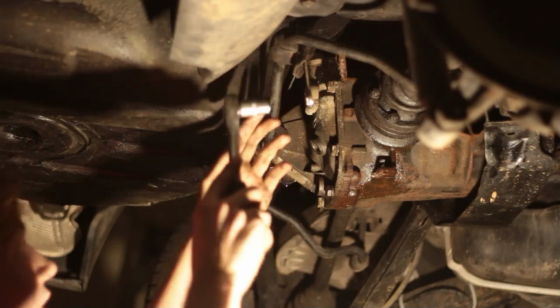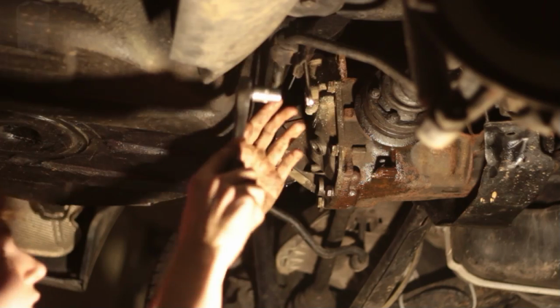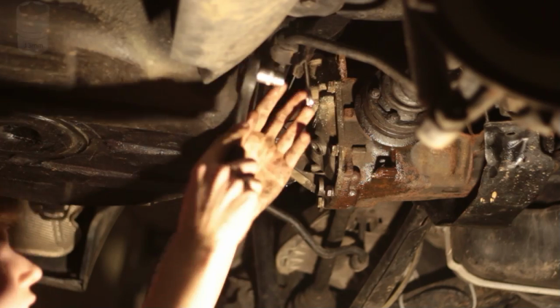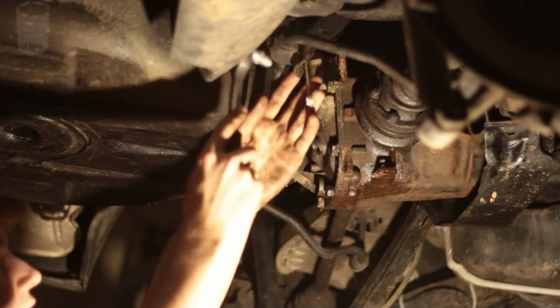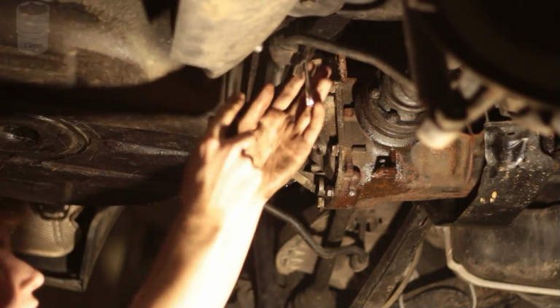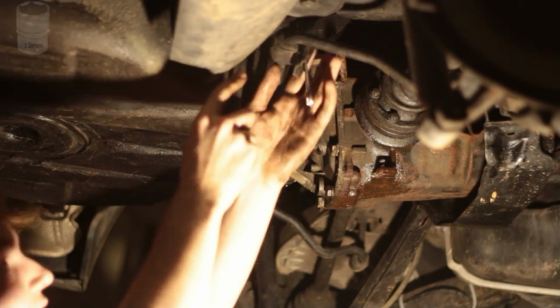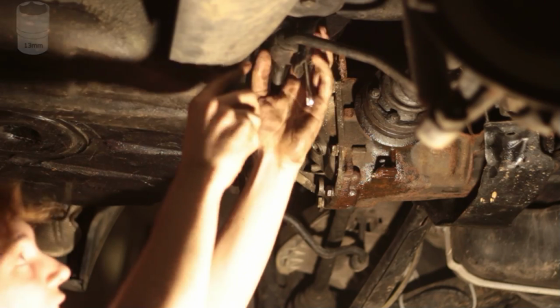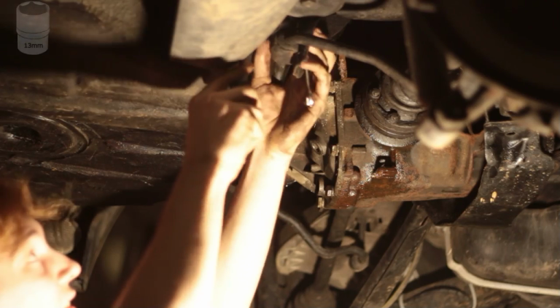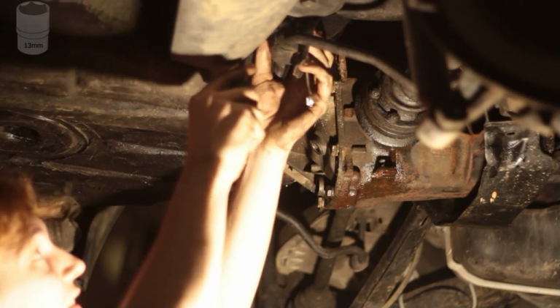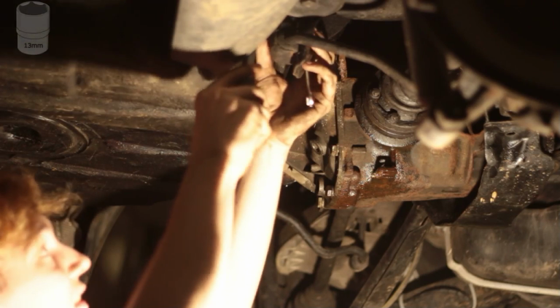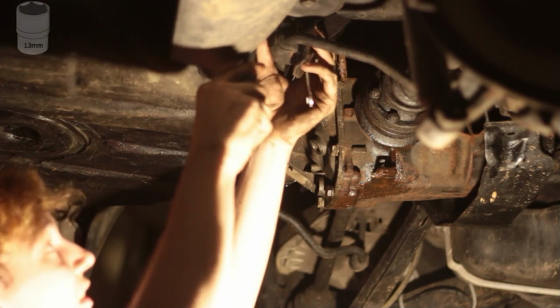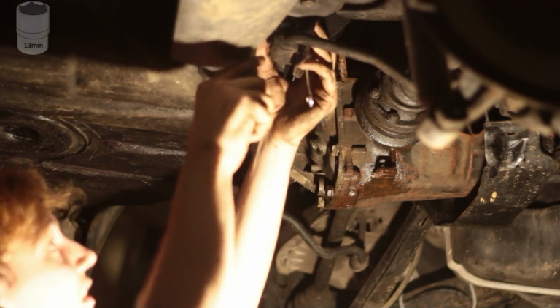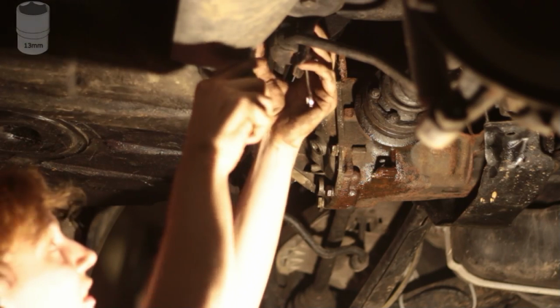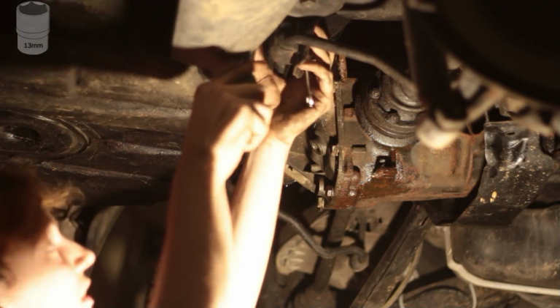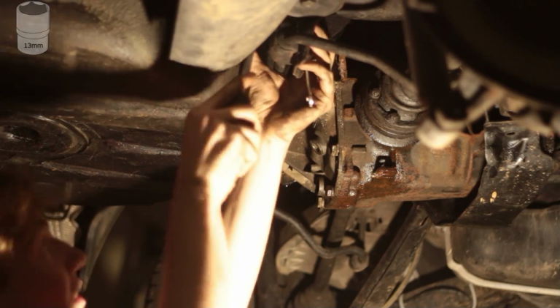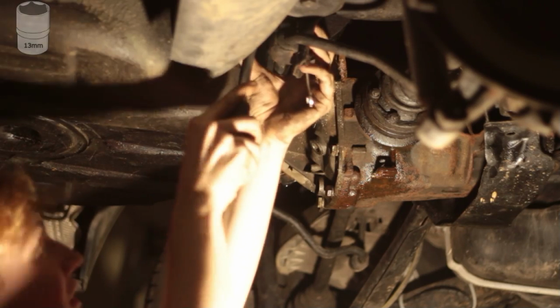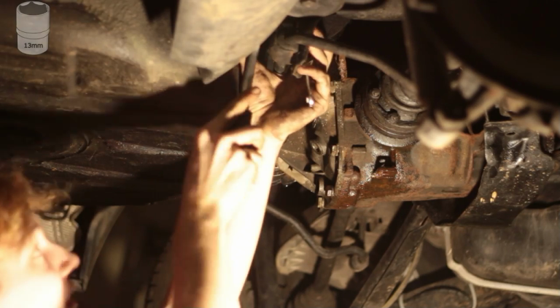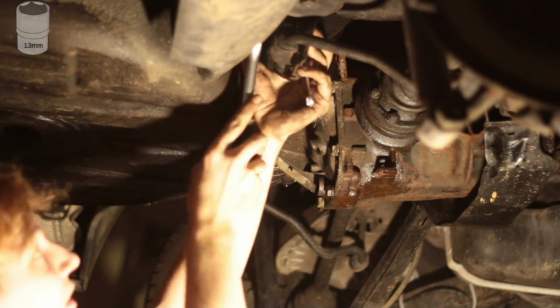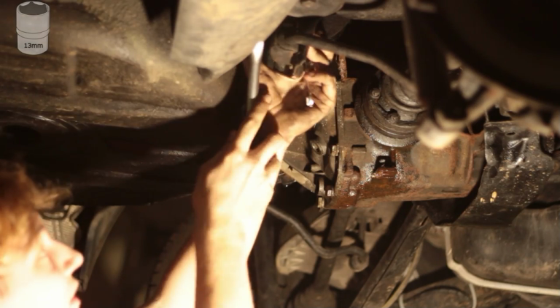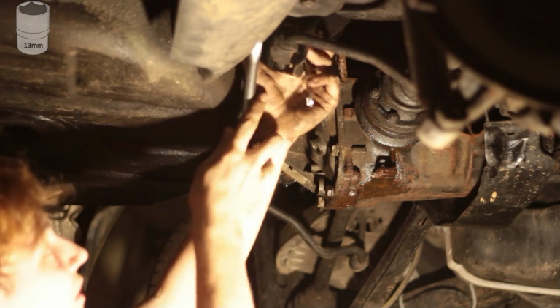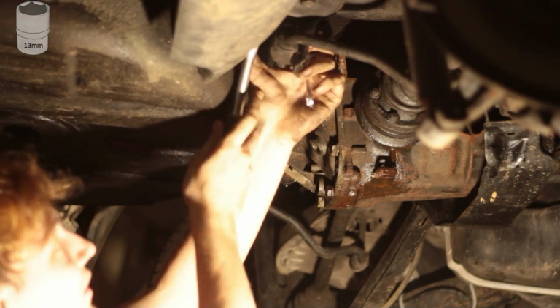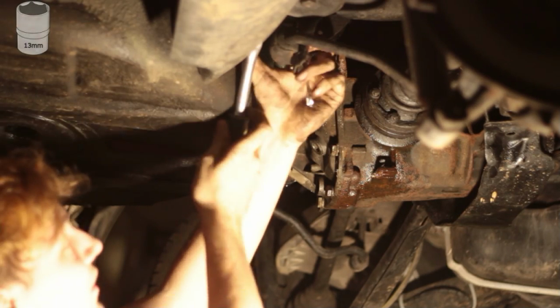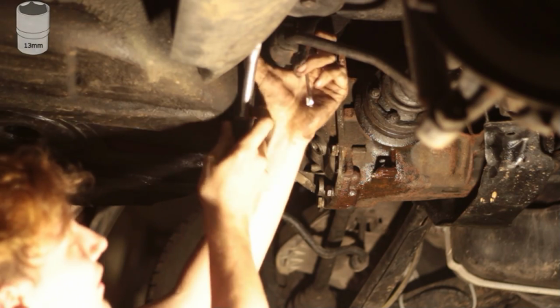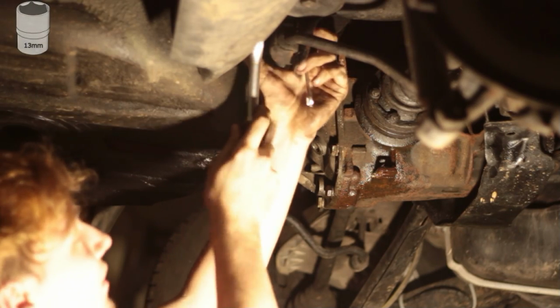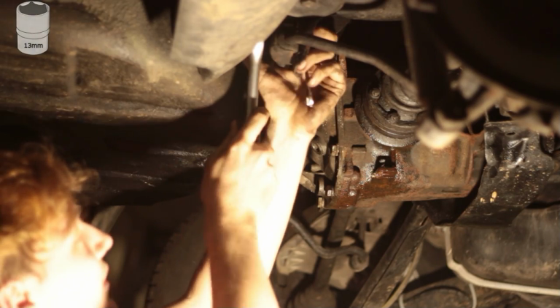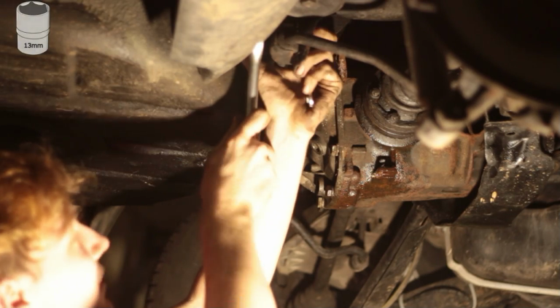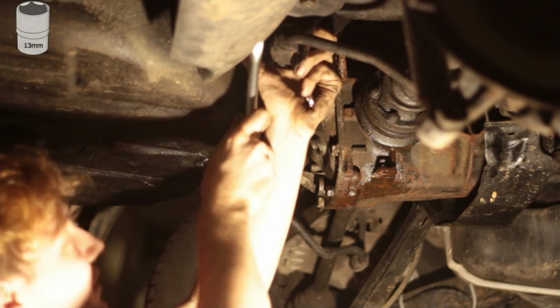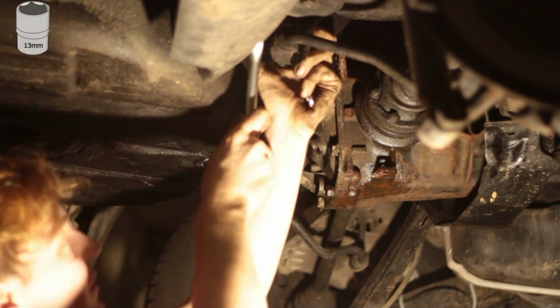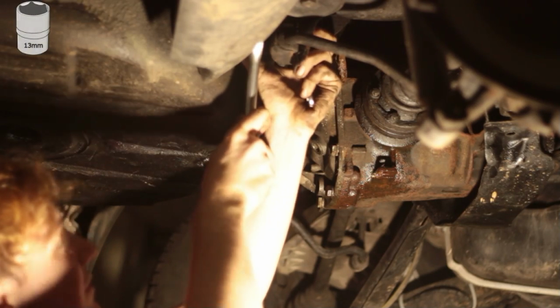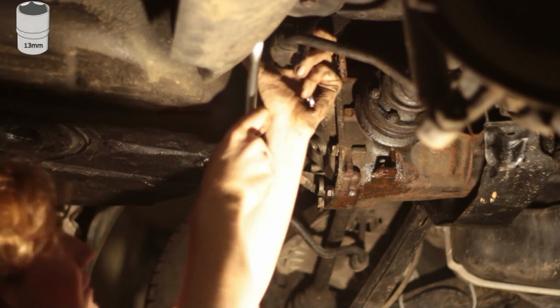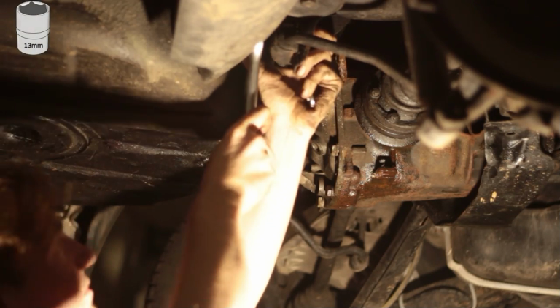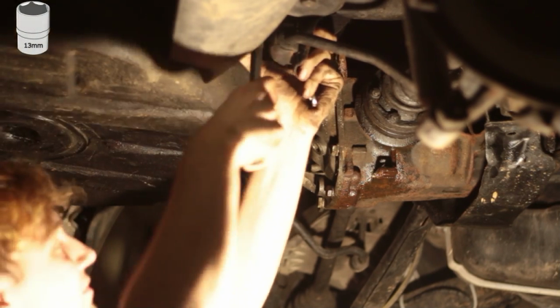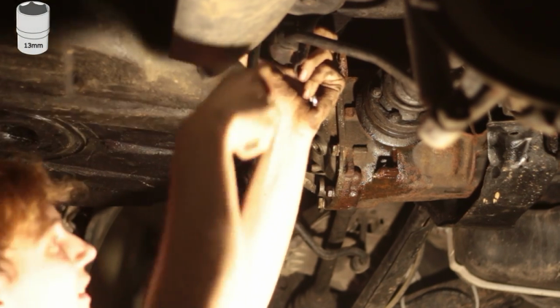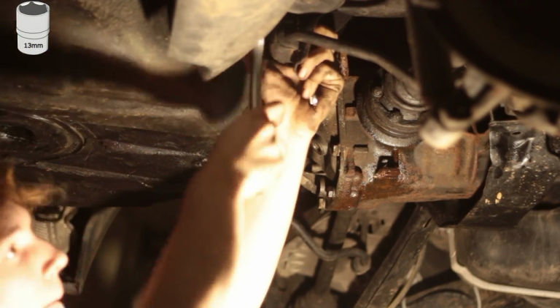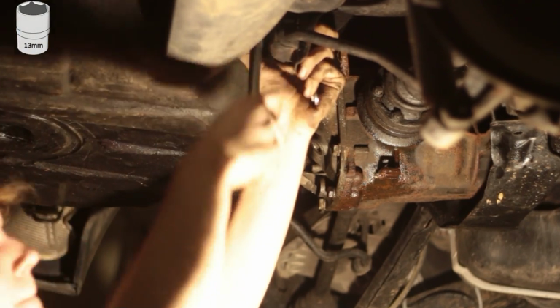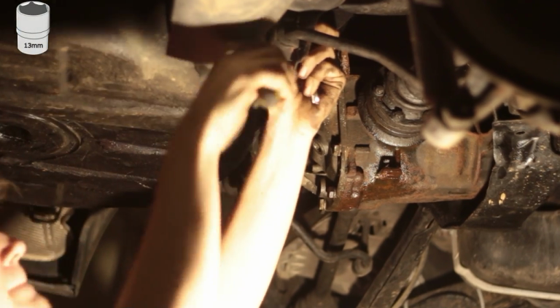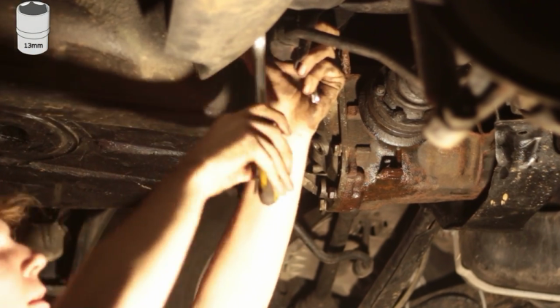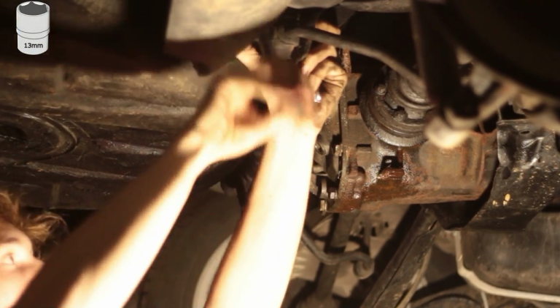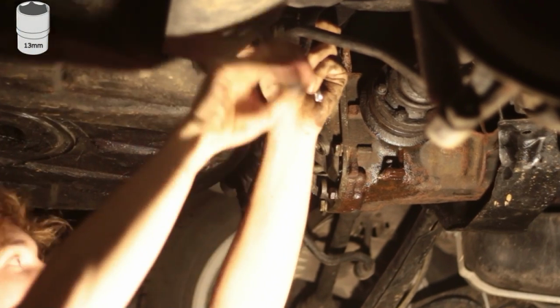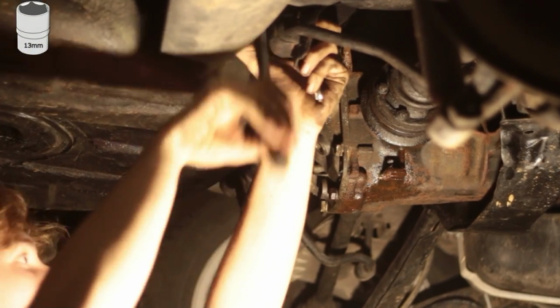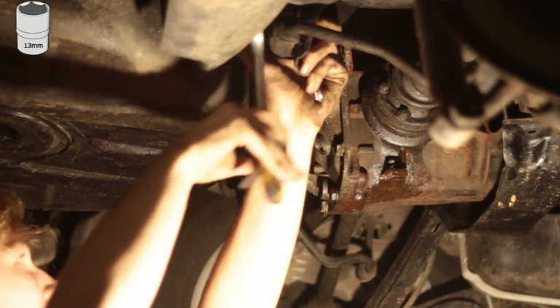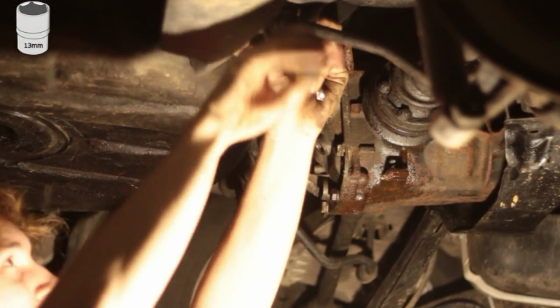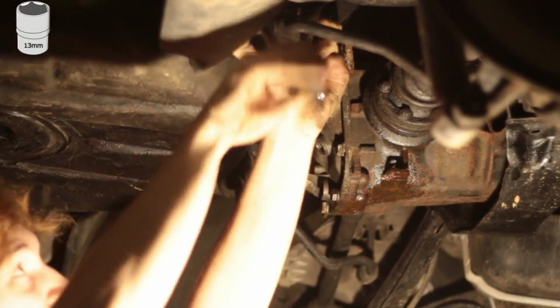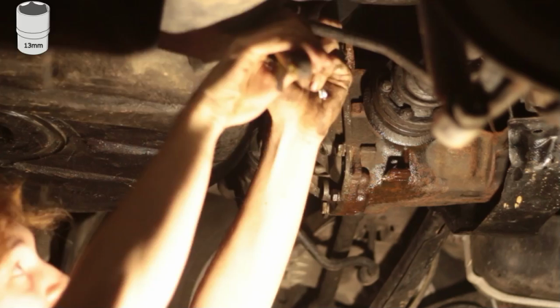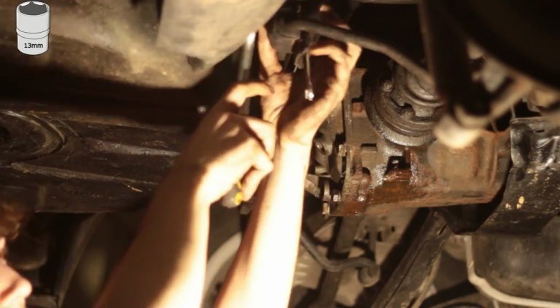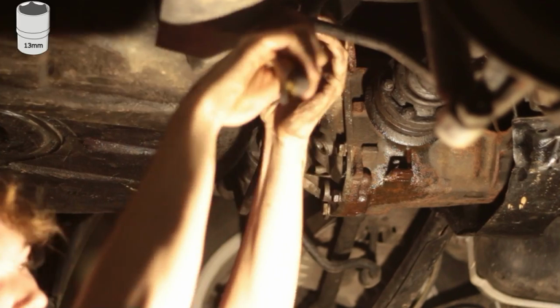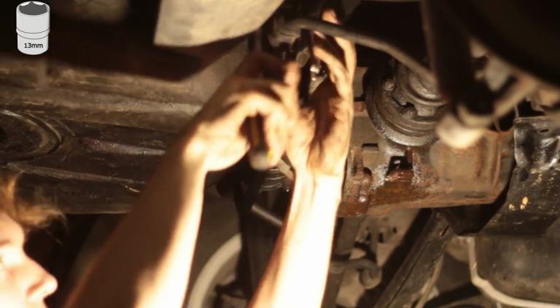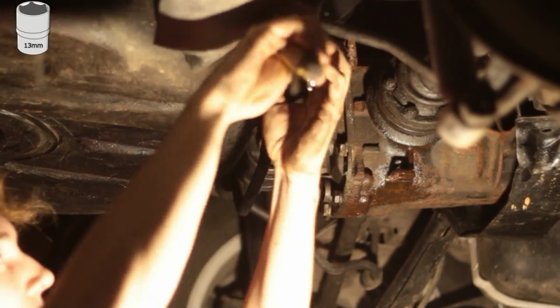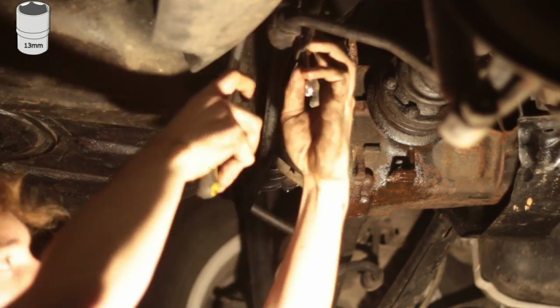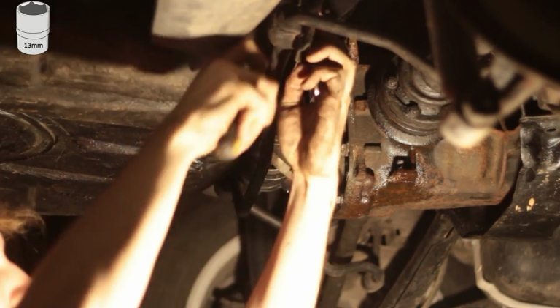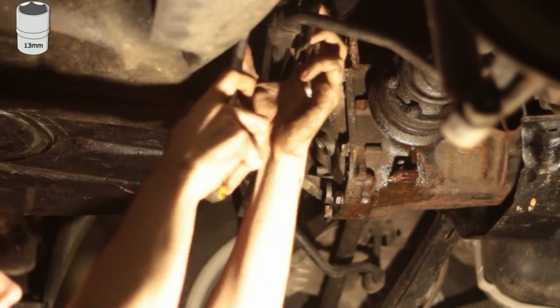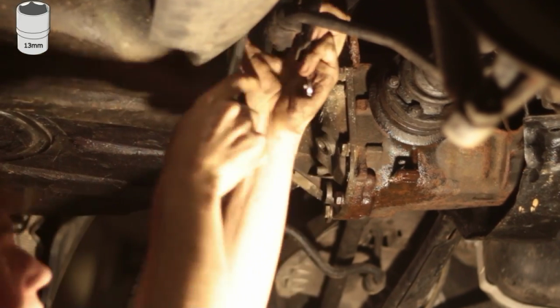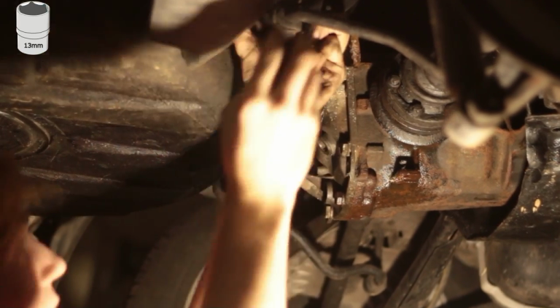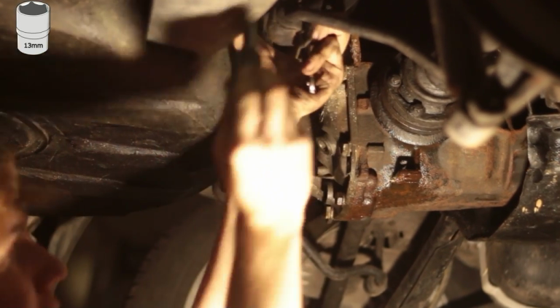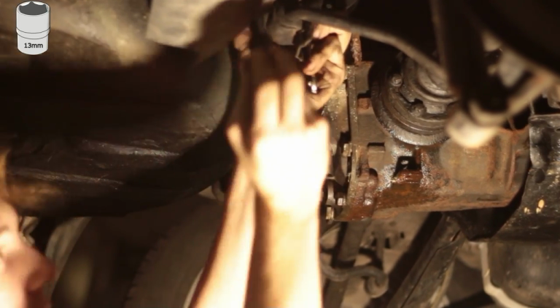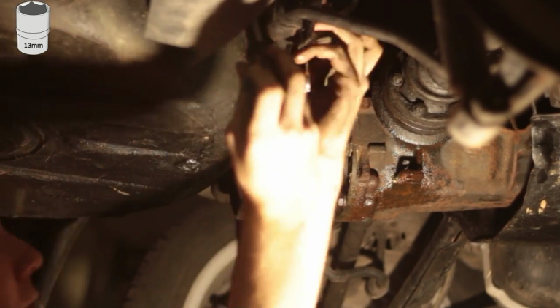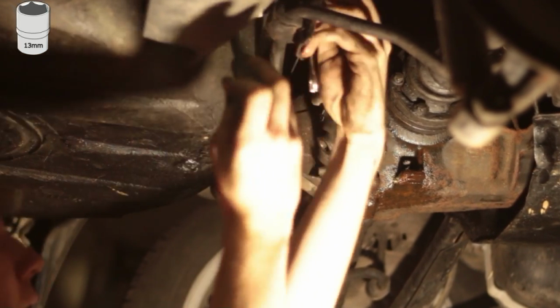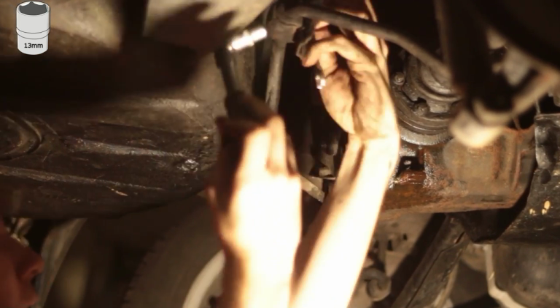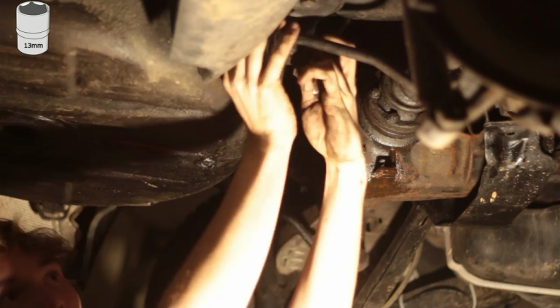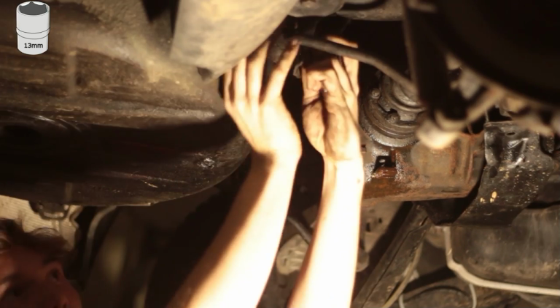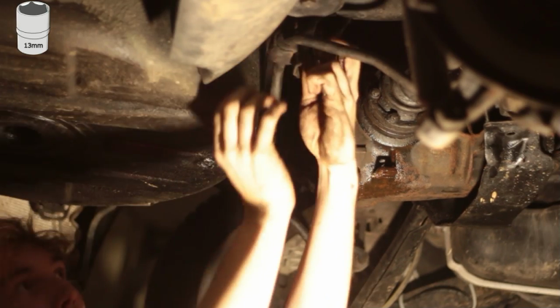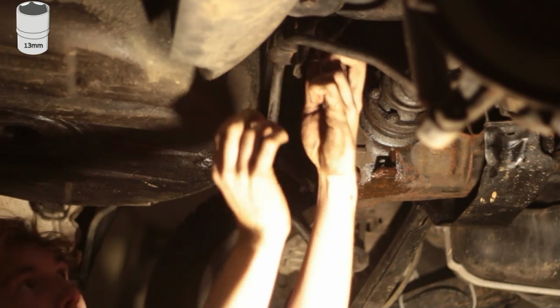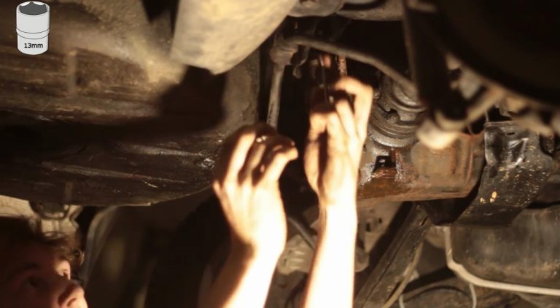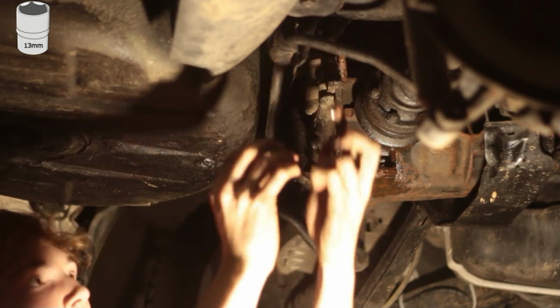Step 2. Now you have to remove the two bolts from the stabilizer brackets. On the back side you have to counter with a 13mm wrench.